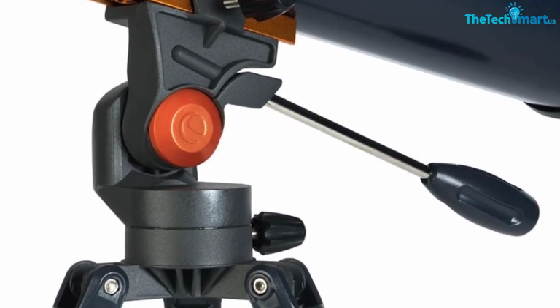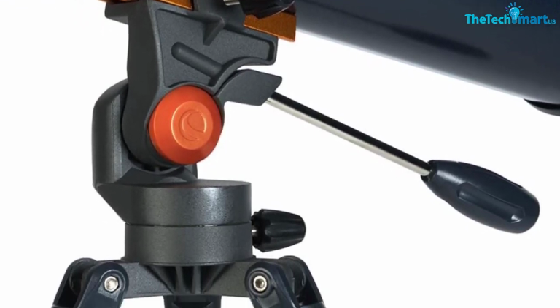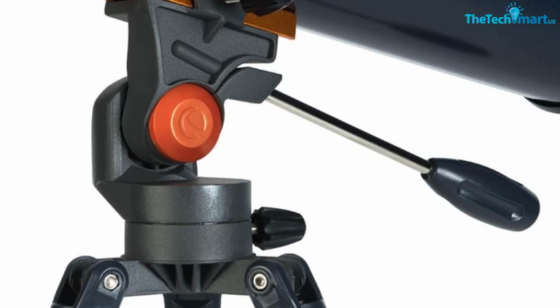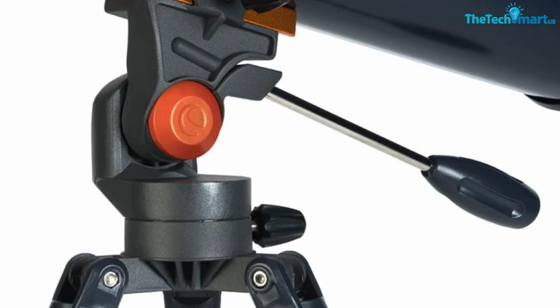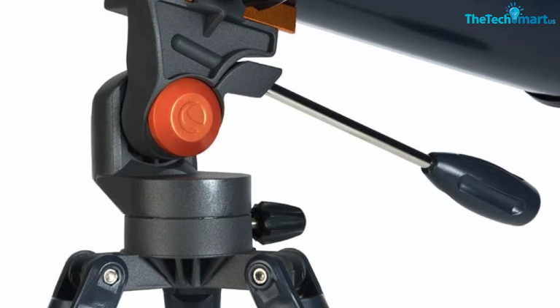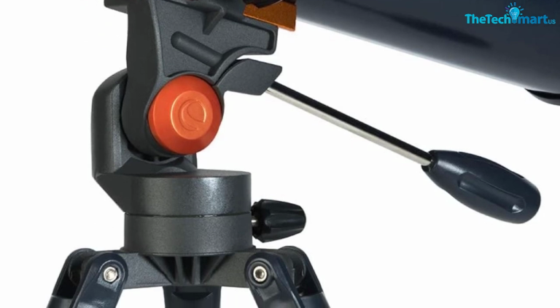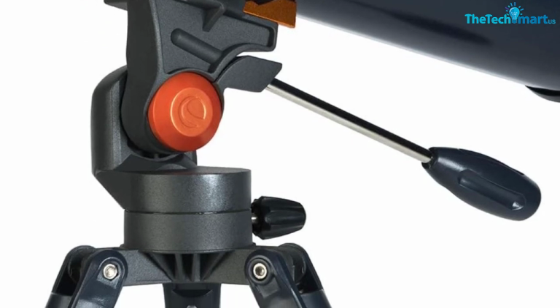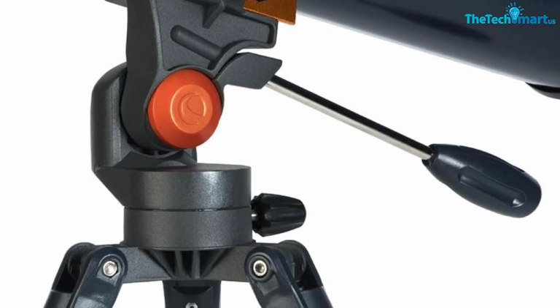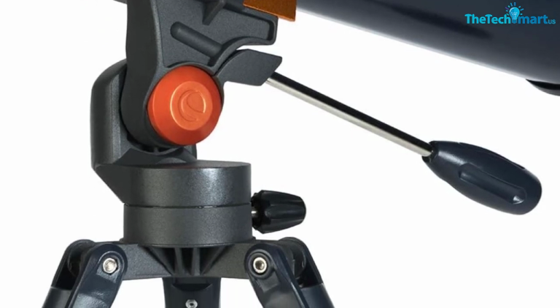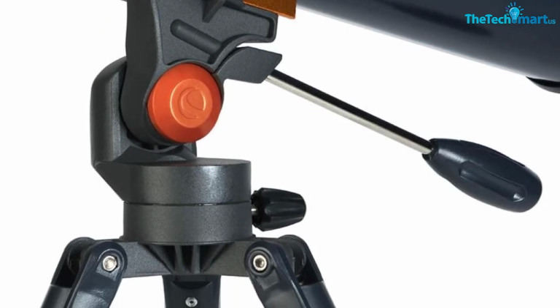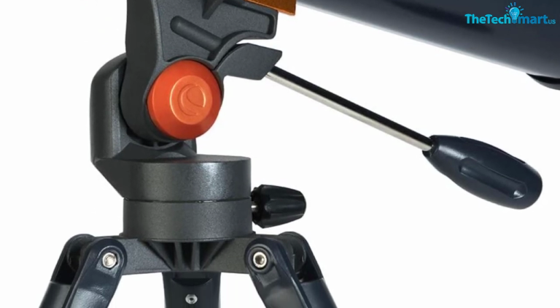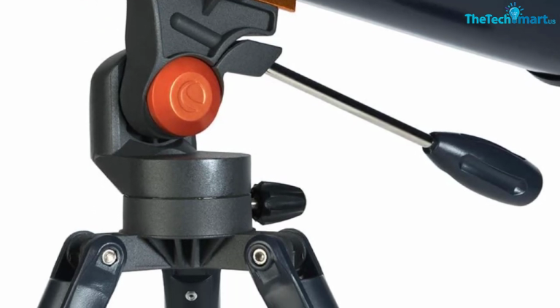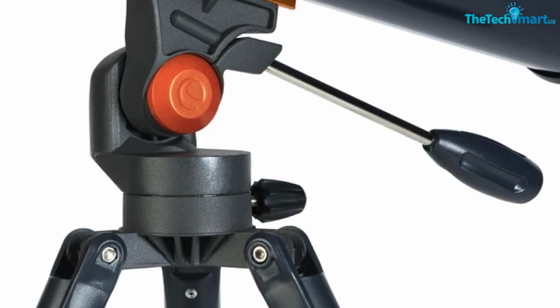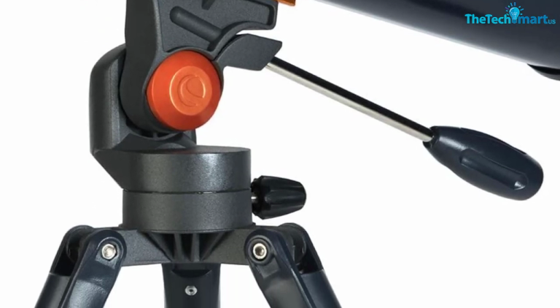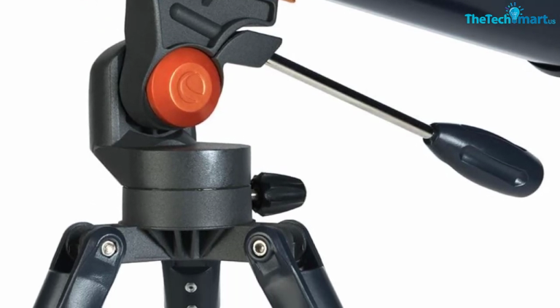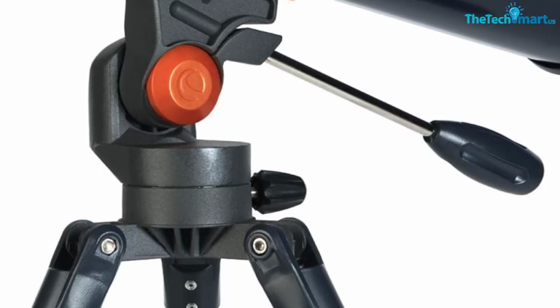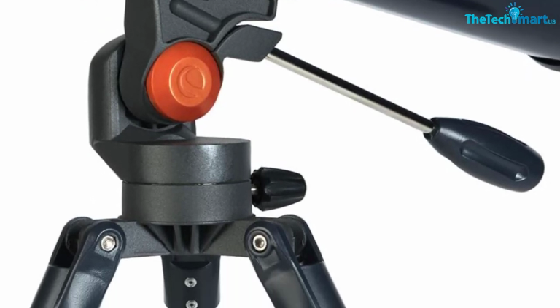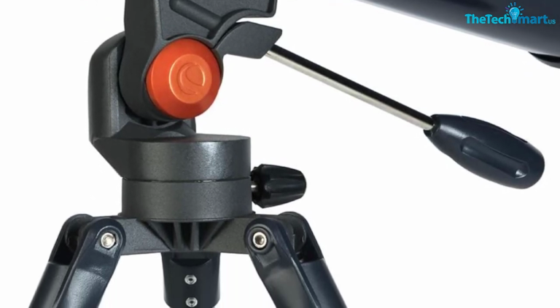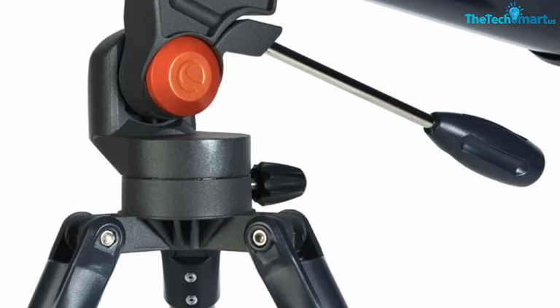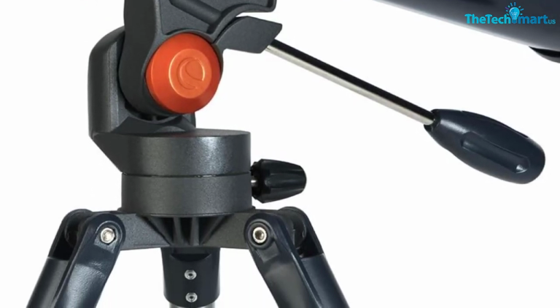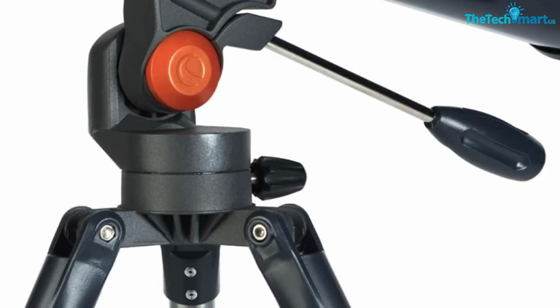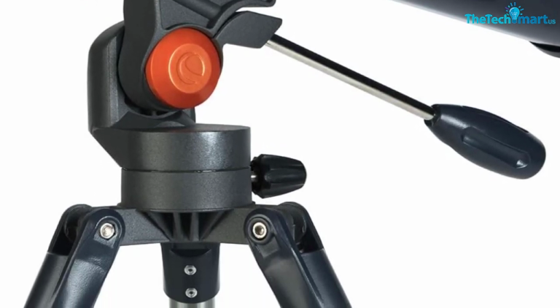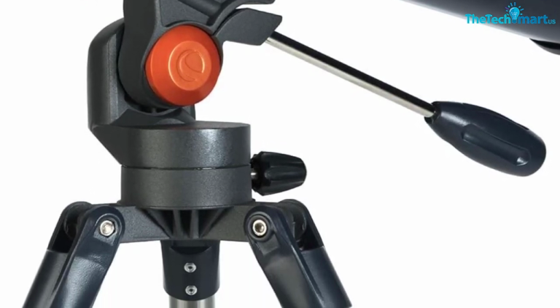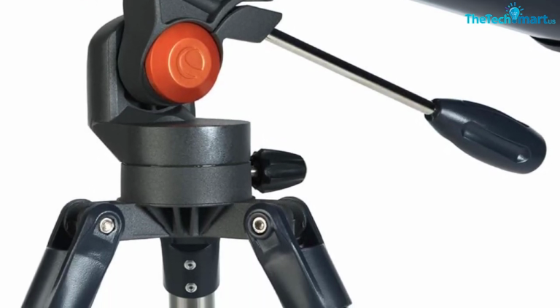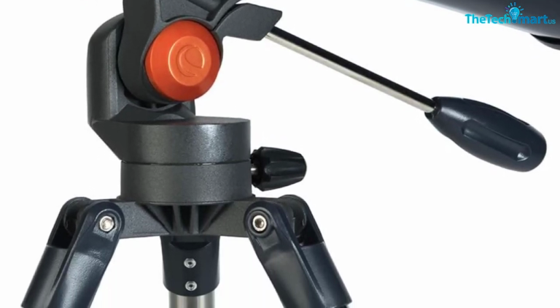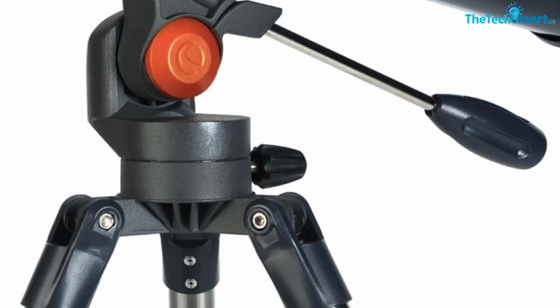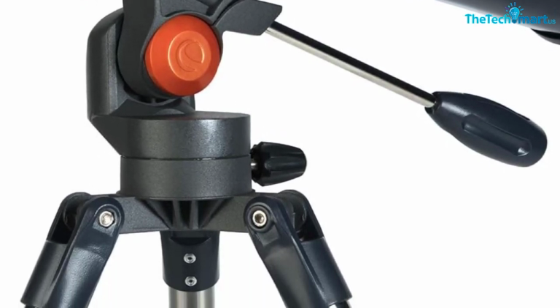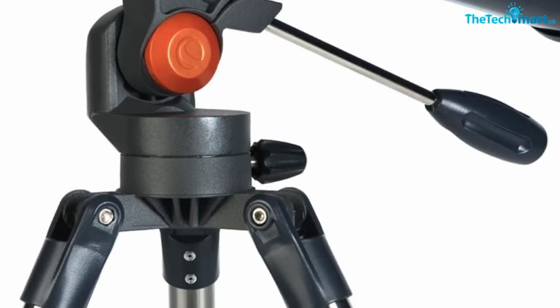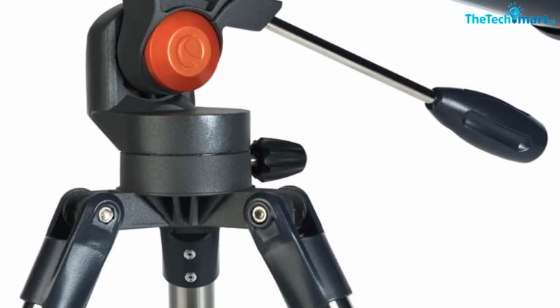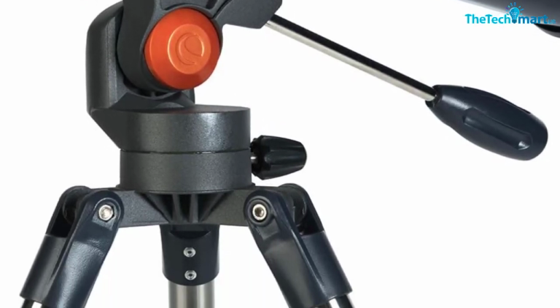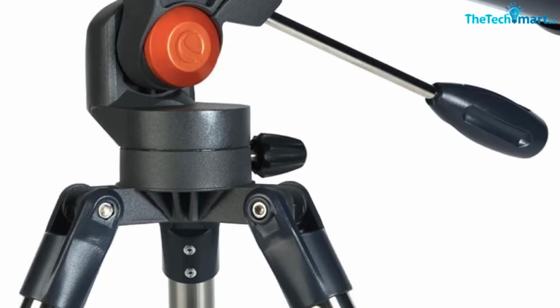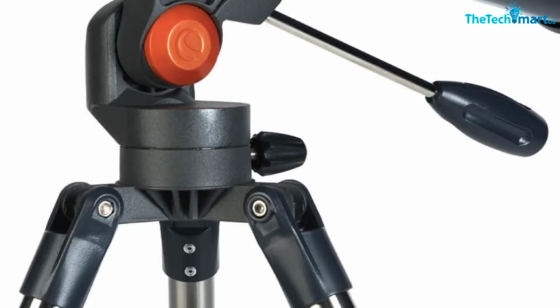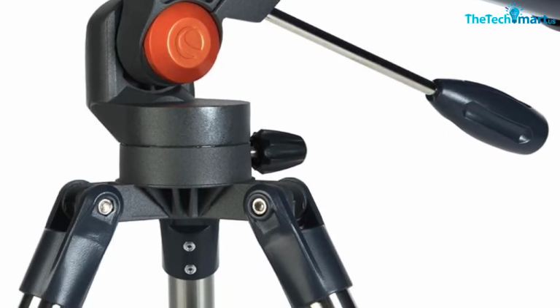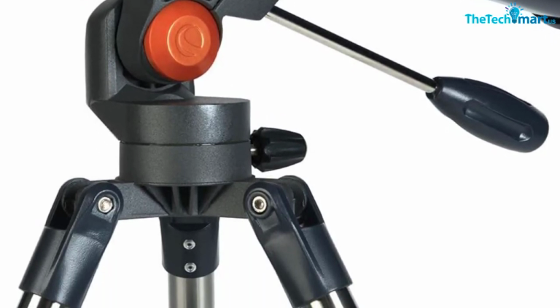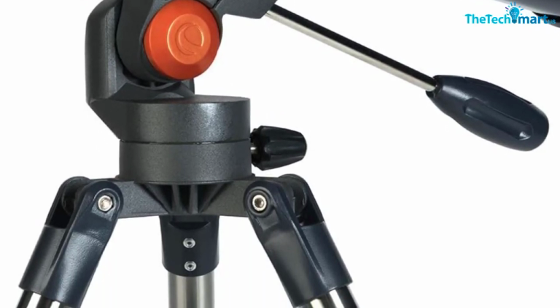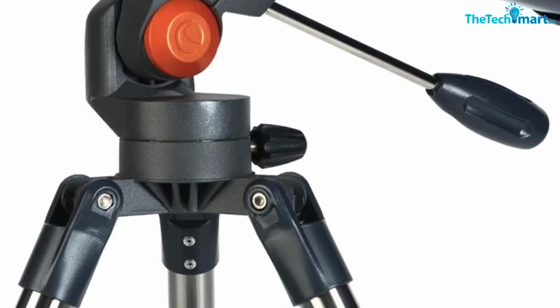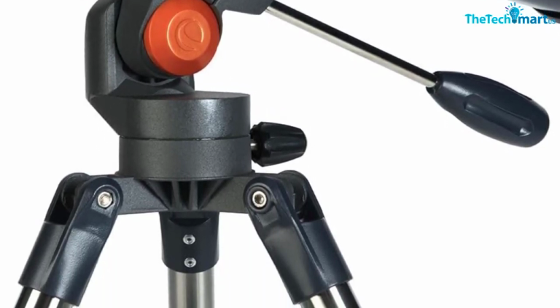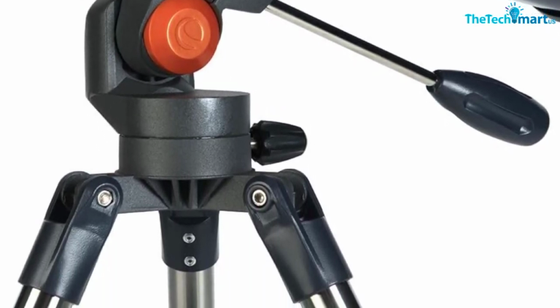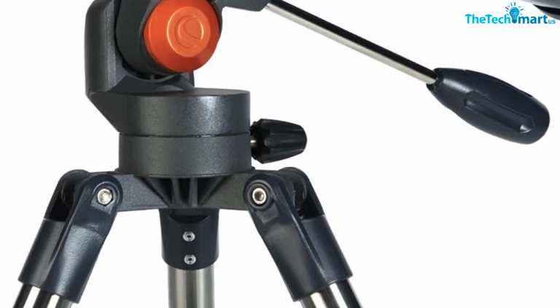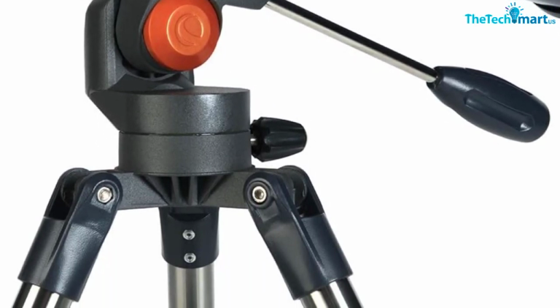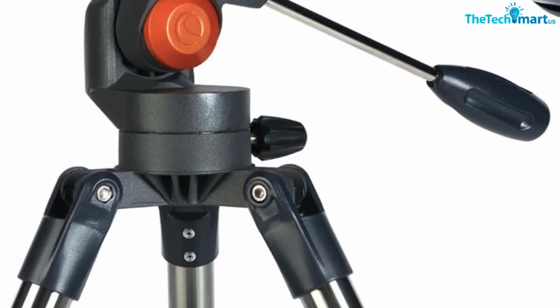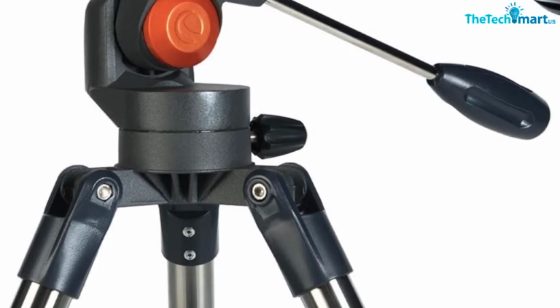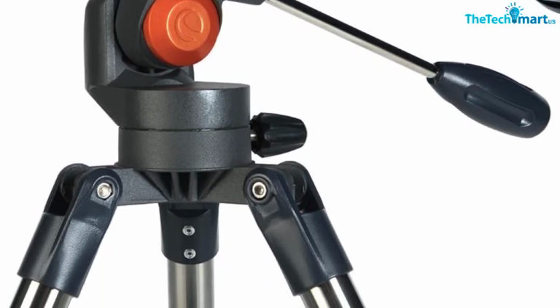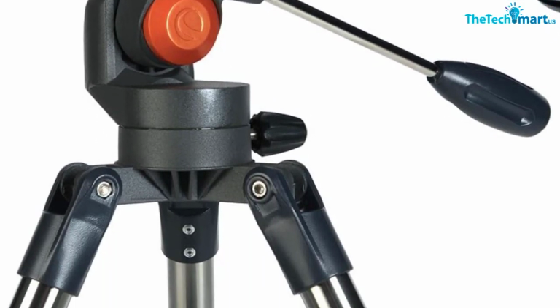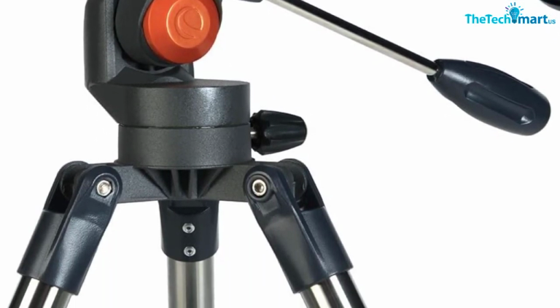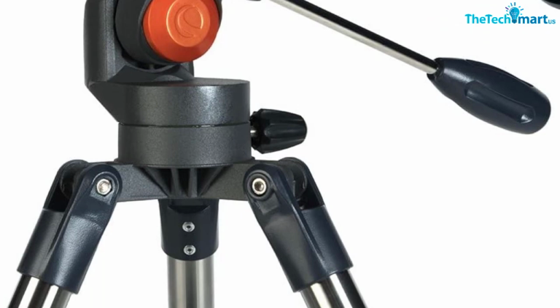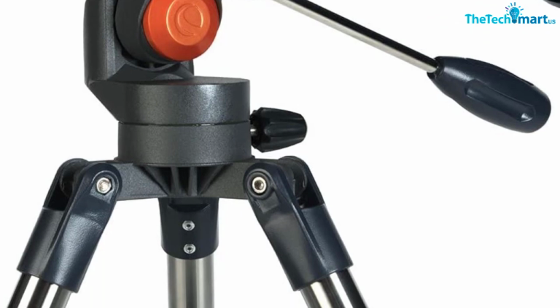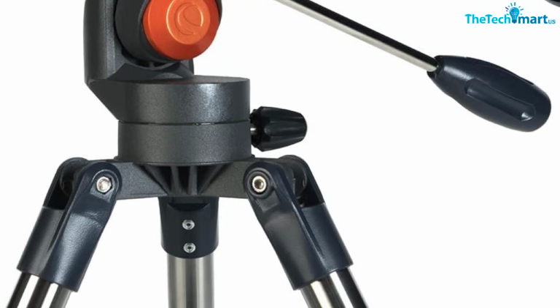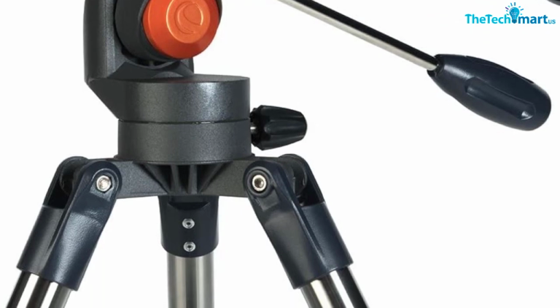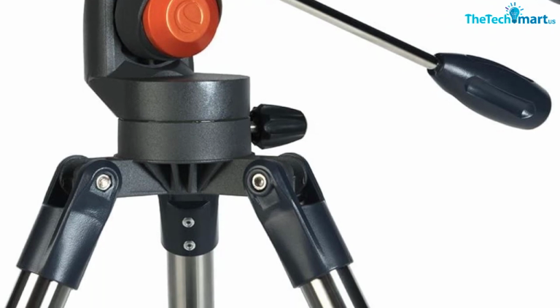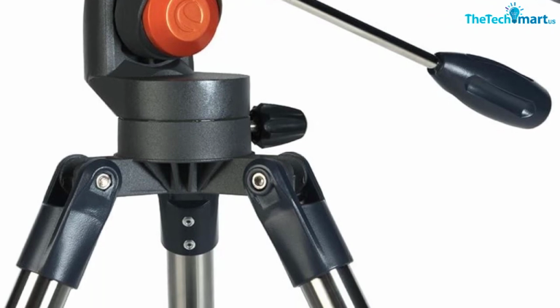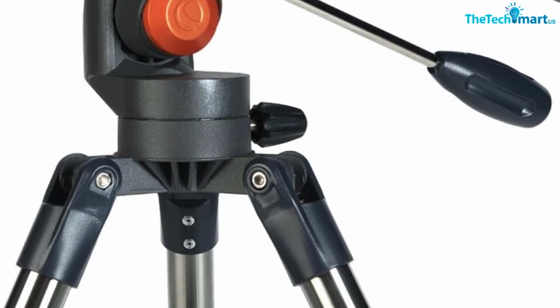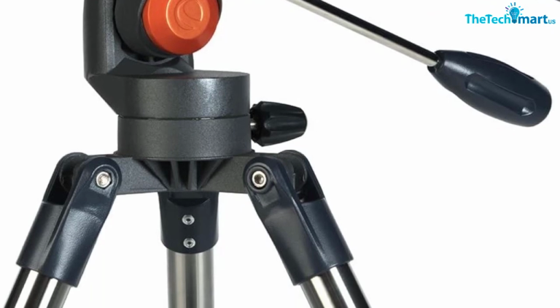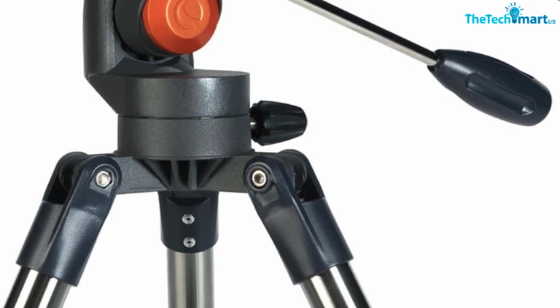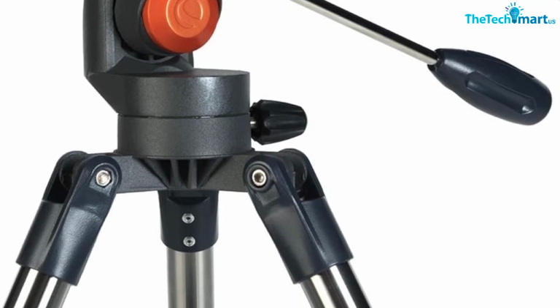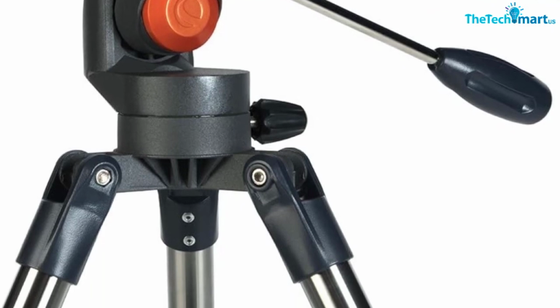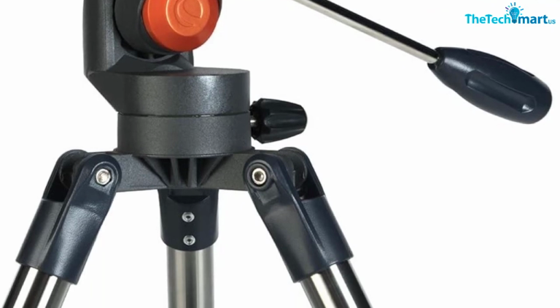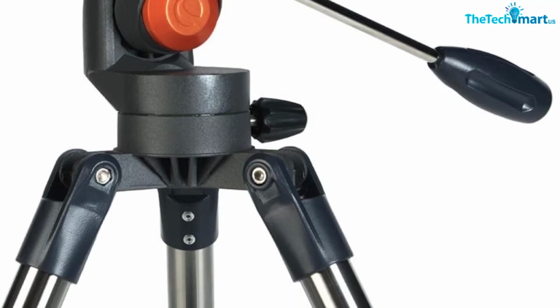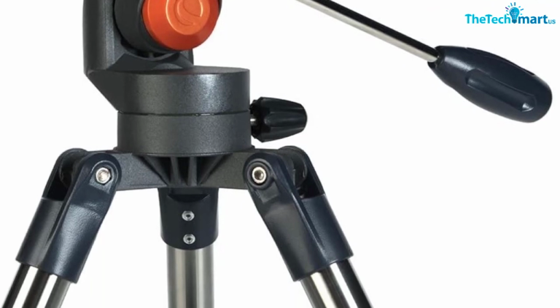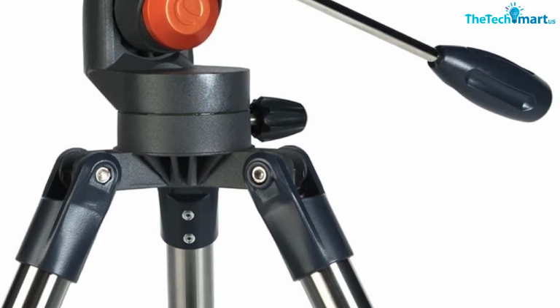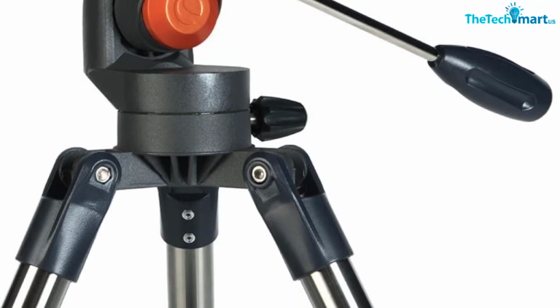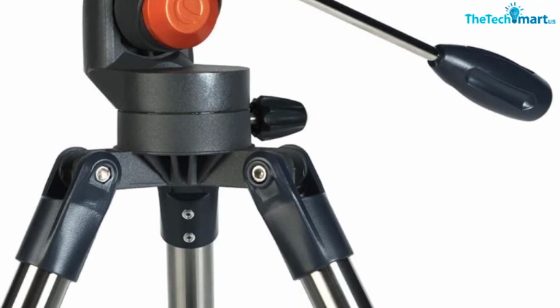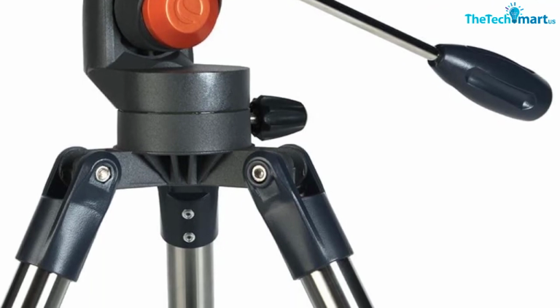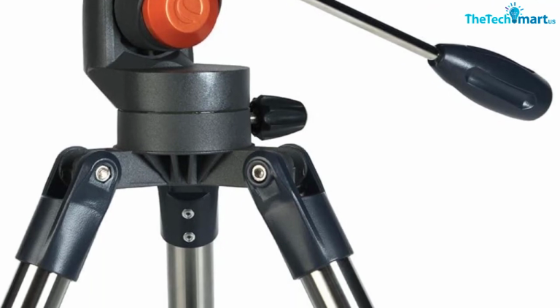If you try hard enough, you can find some shortcomings for this product, but for the price, it's one of the best beginner telescopes available.